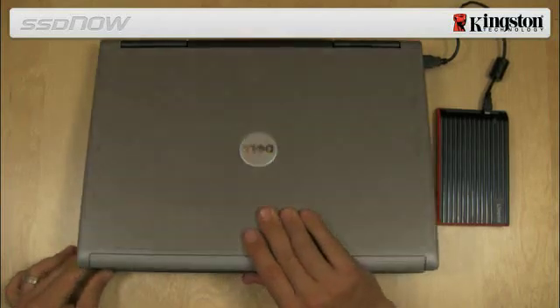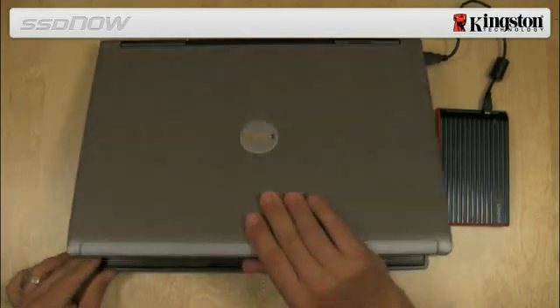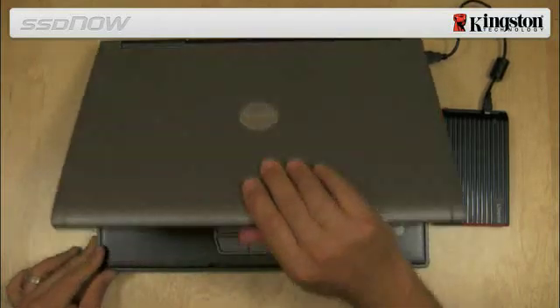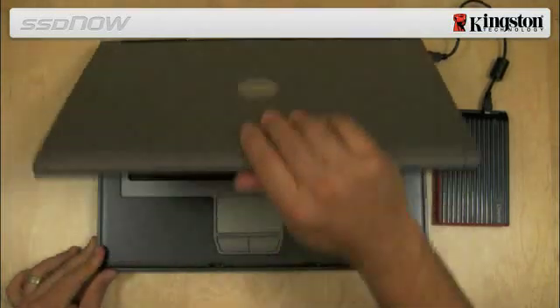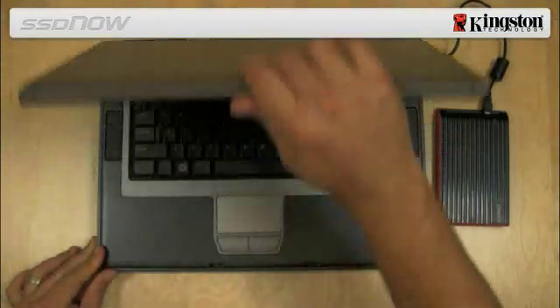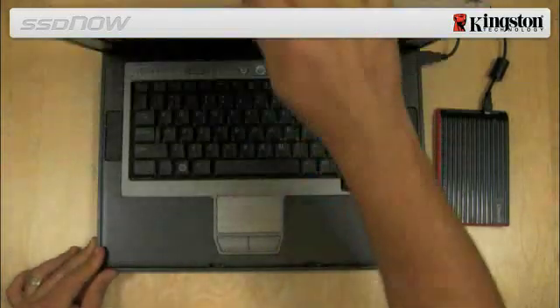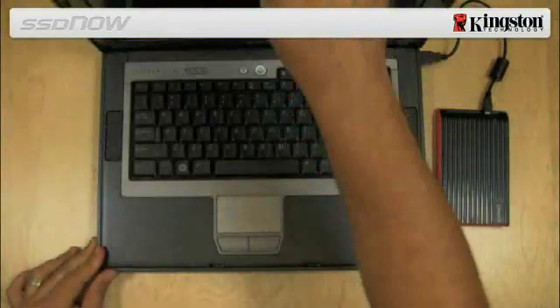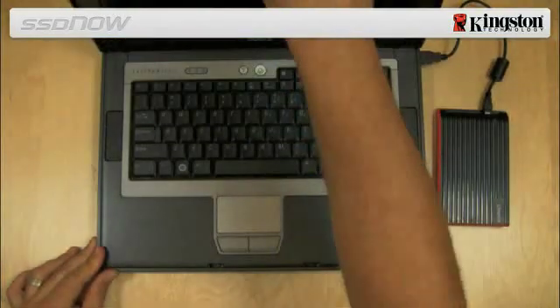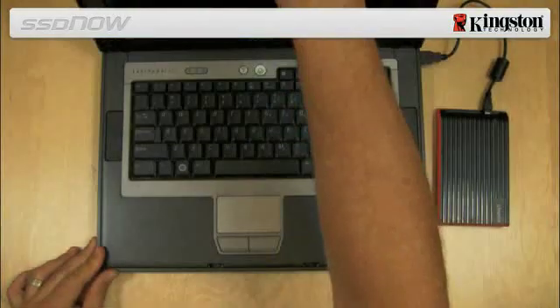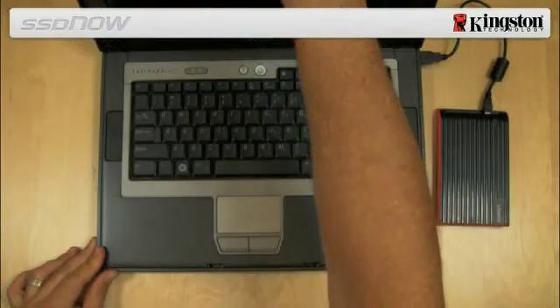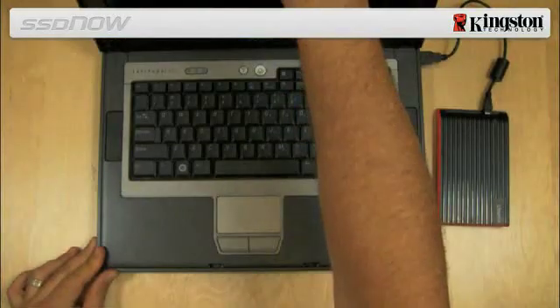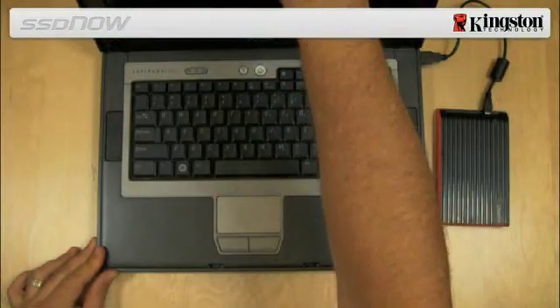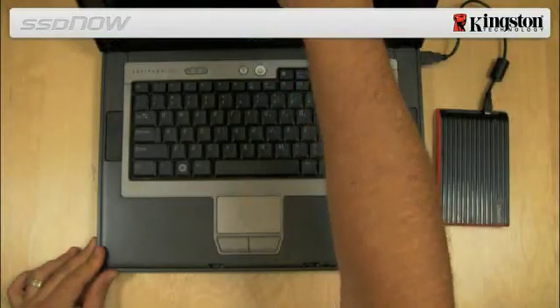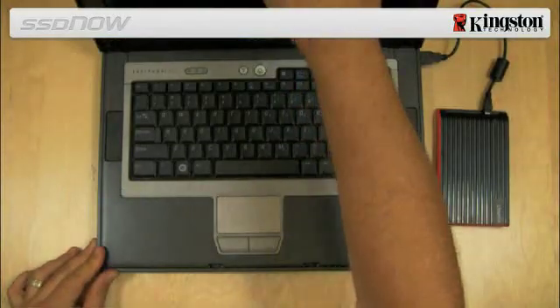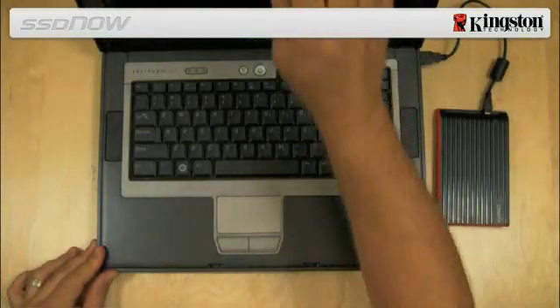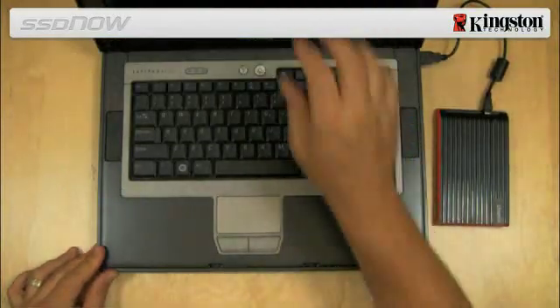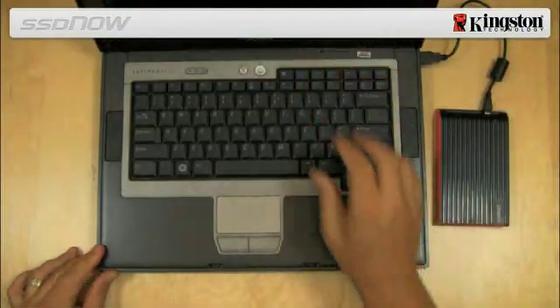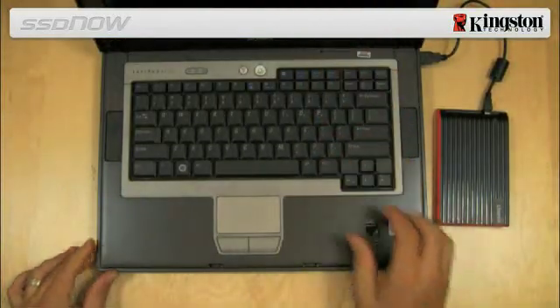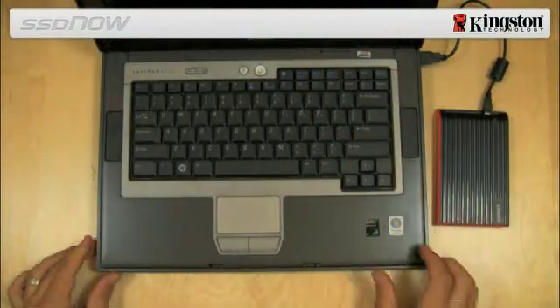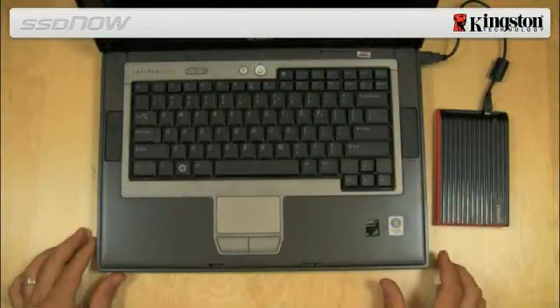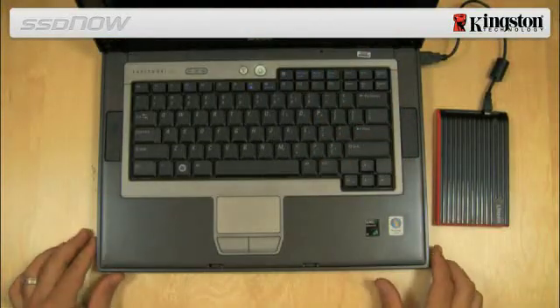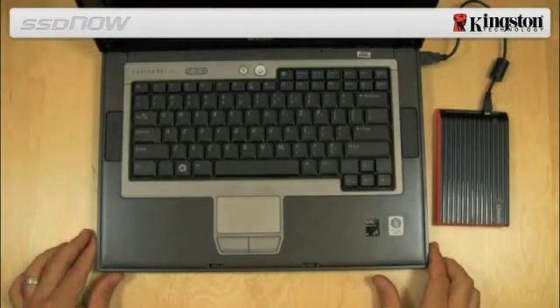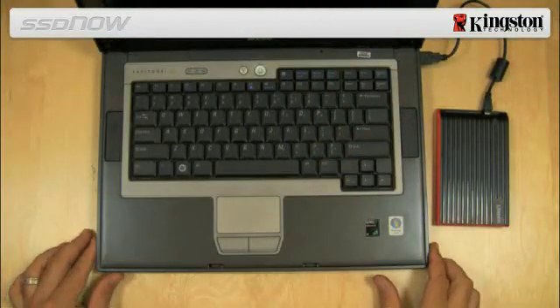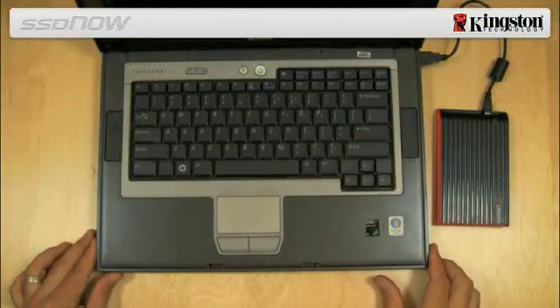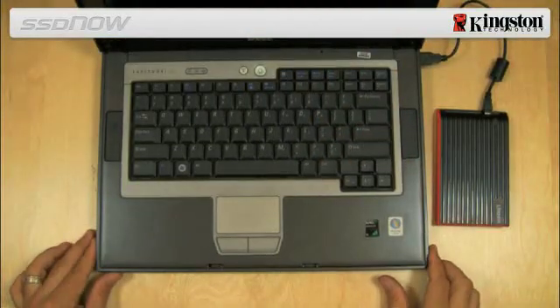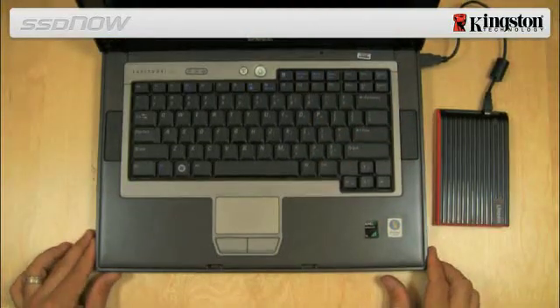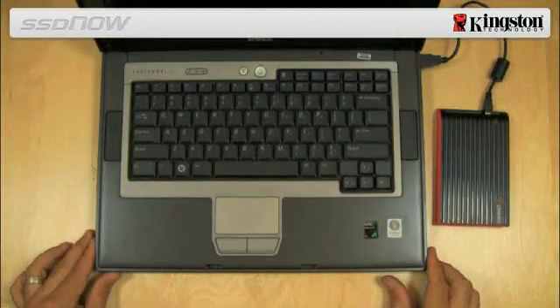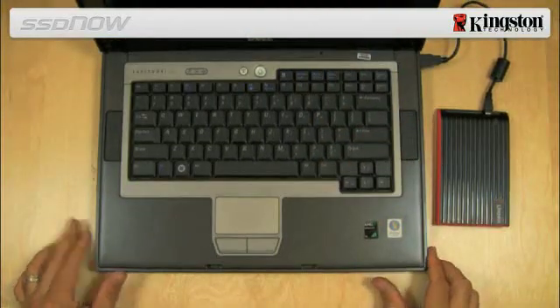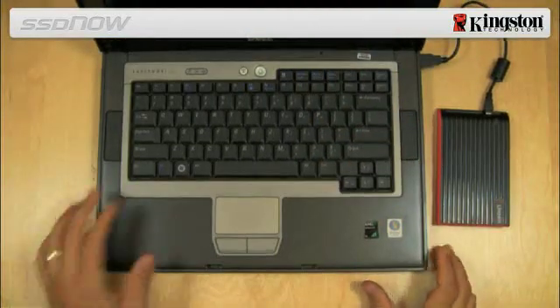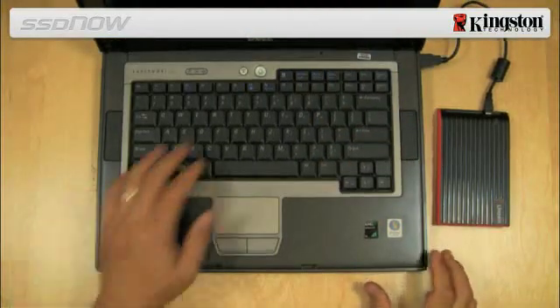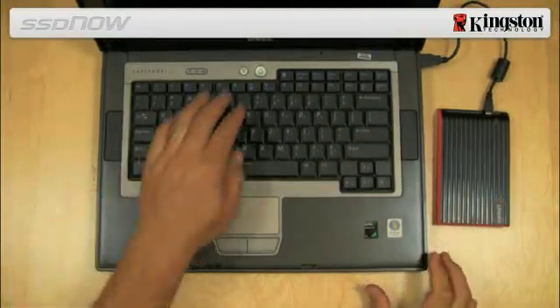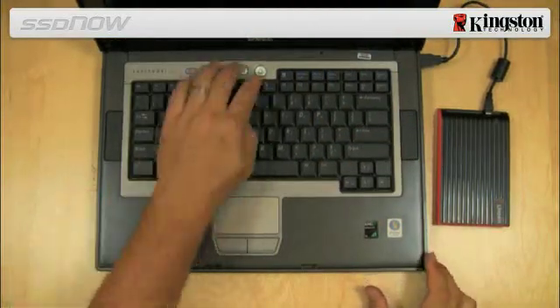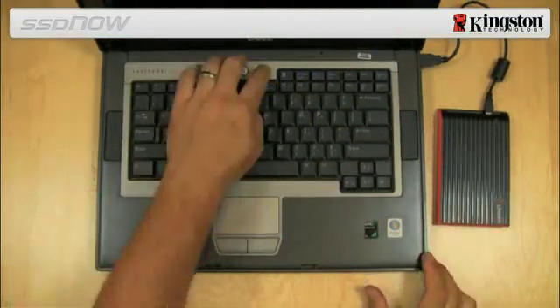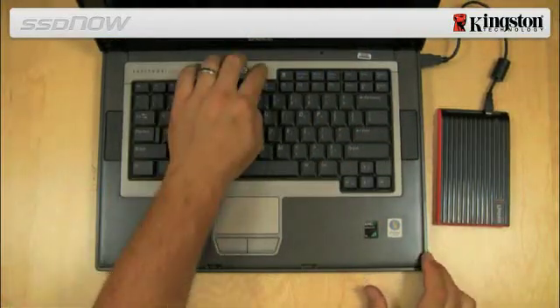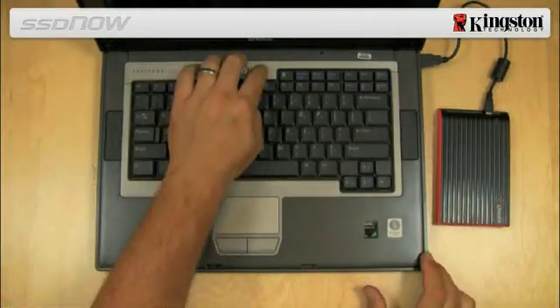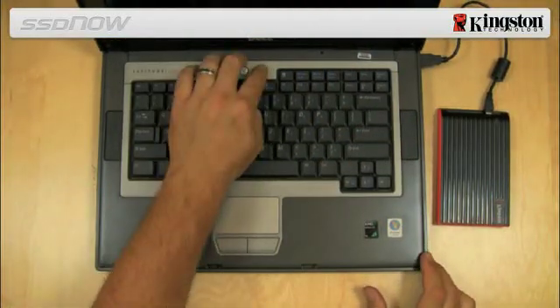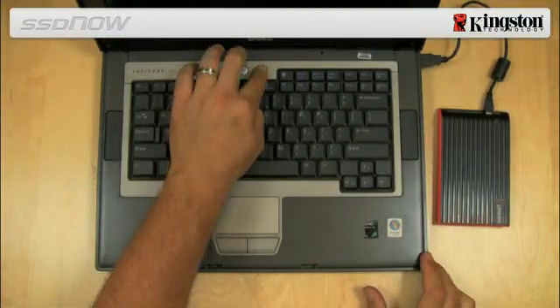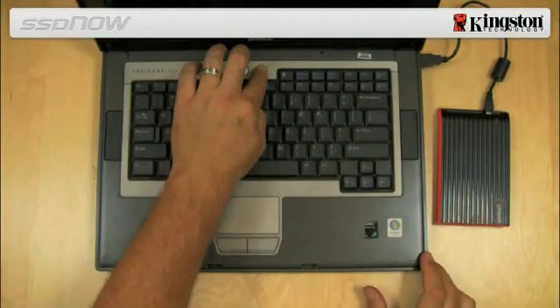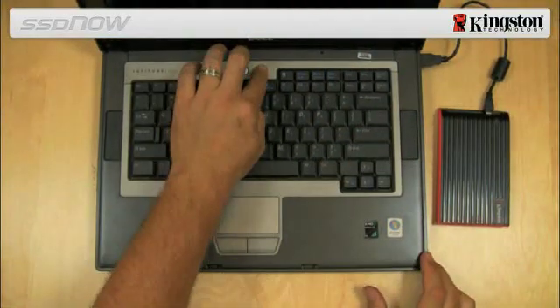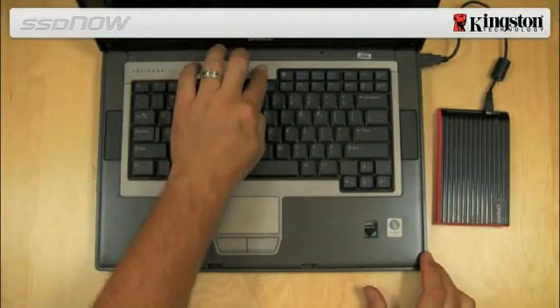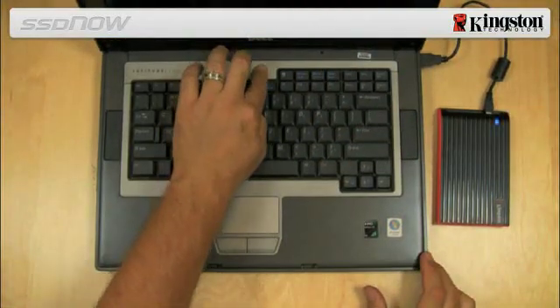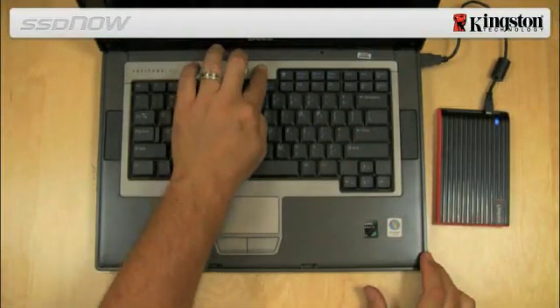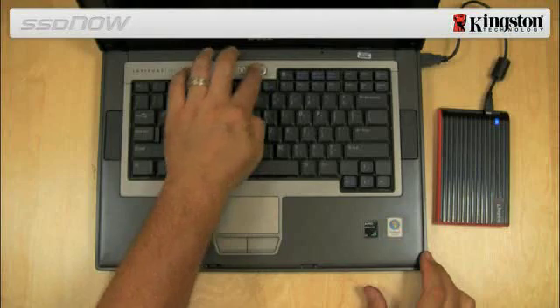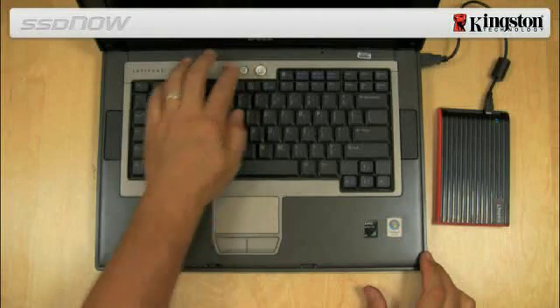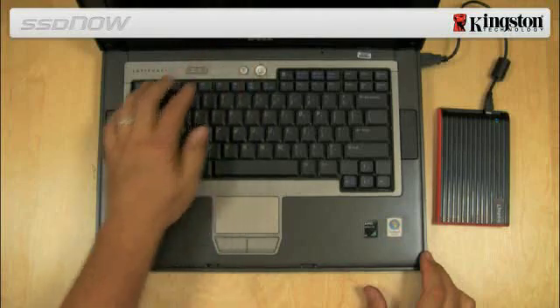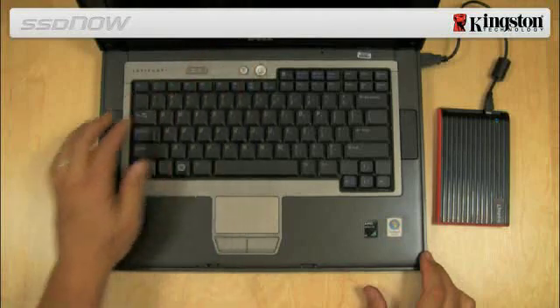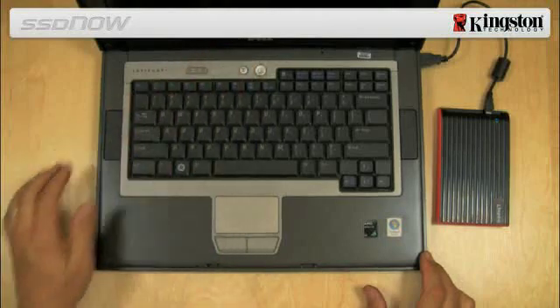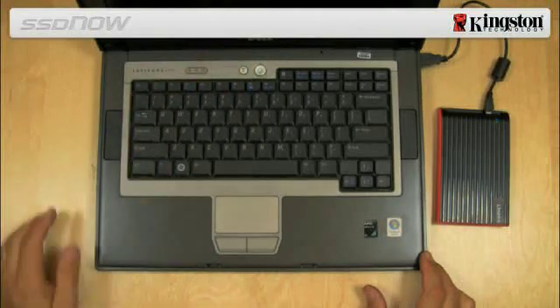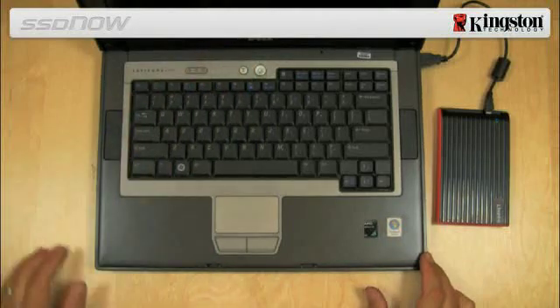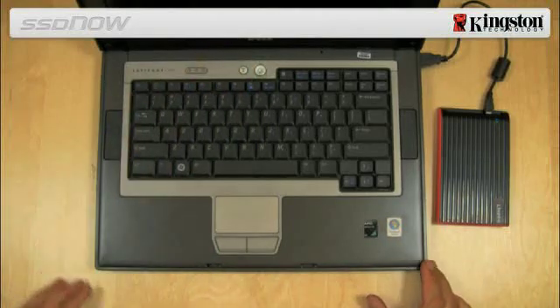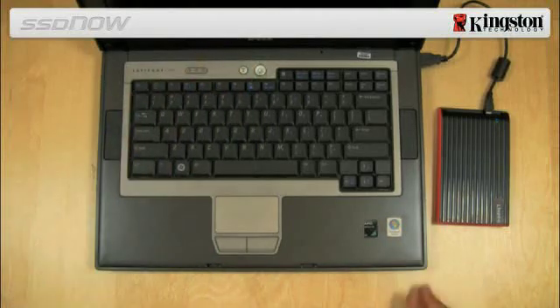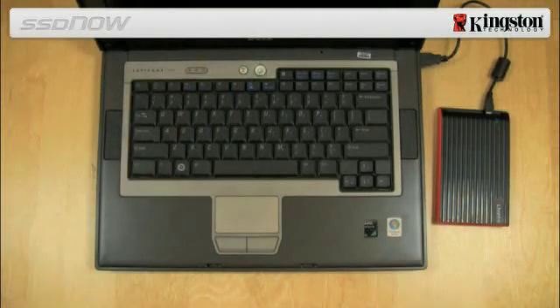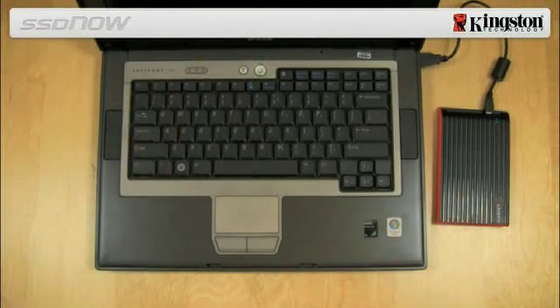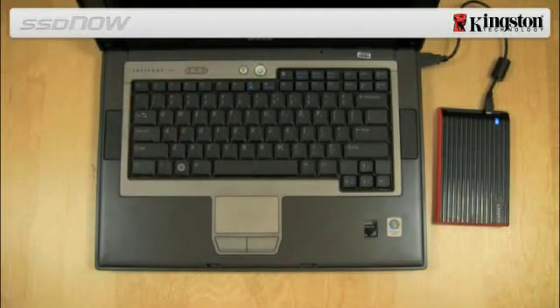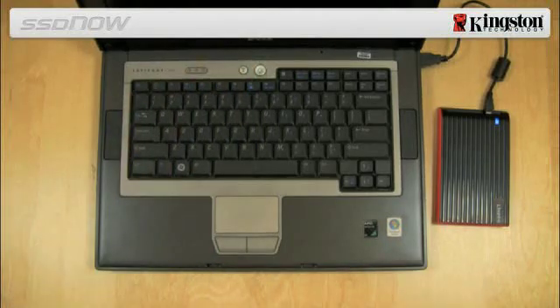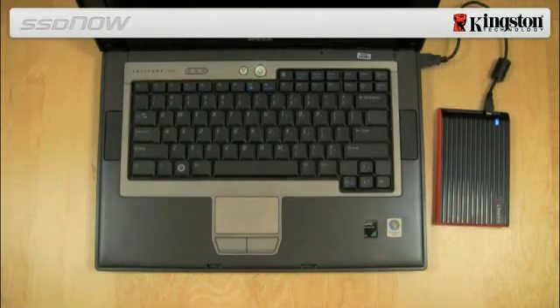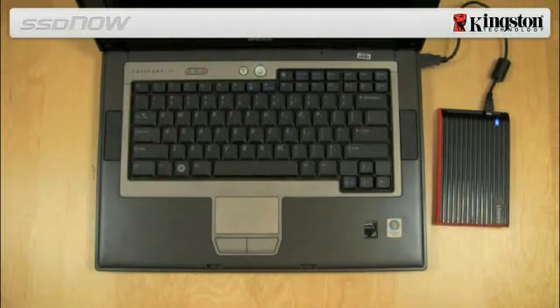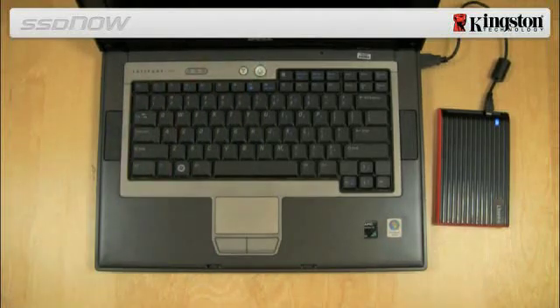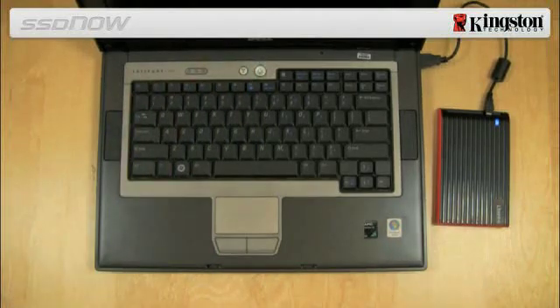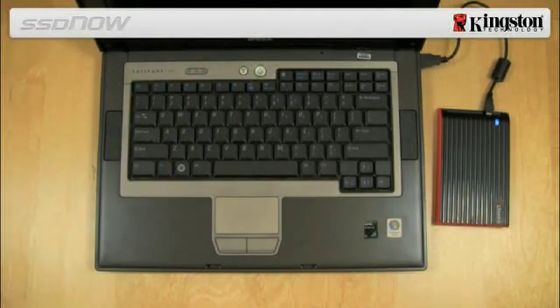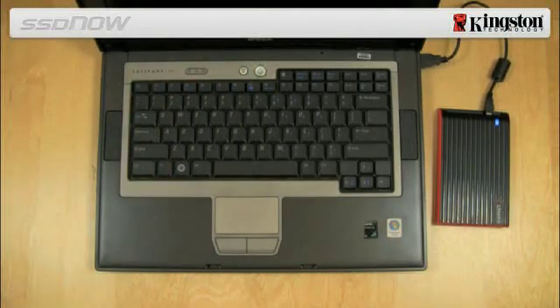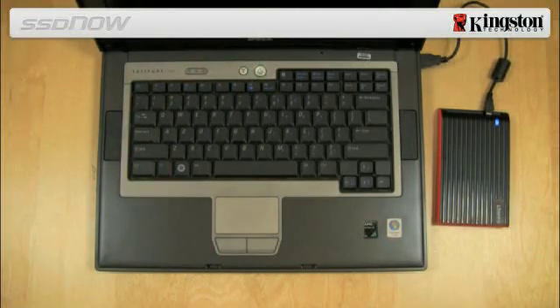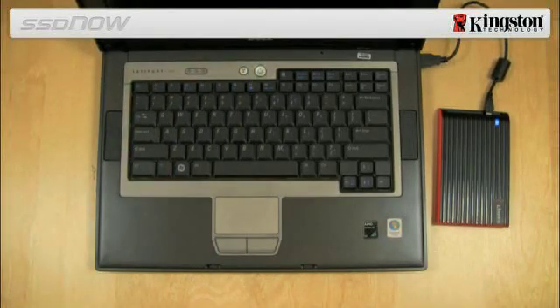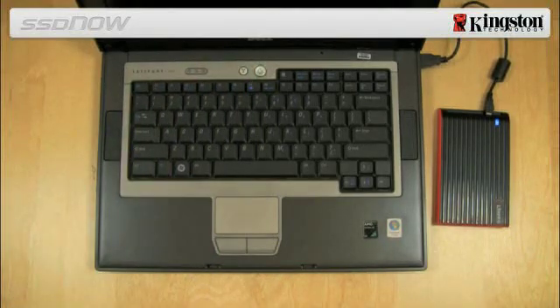You are now ready to copy your data from your system hard drive to the SSD using the cloning software CD provided in the kit.